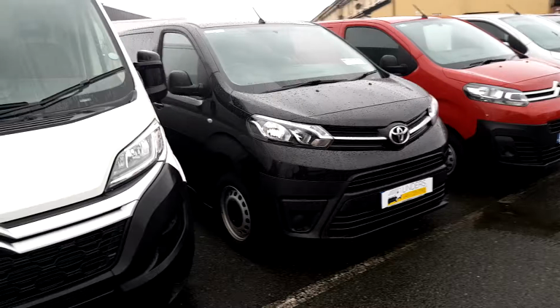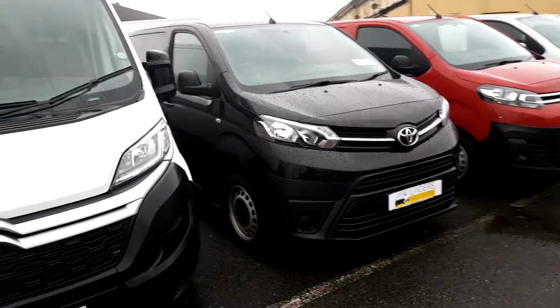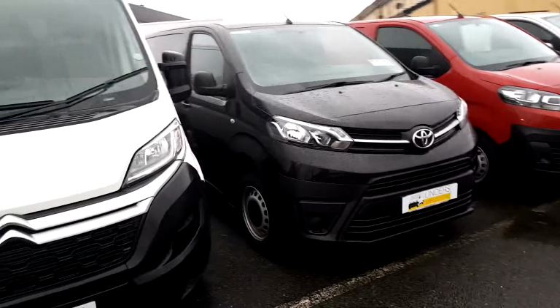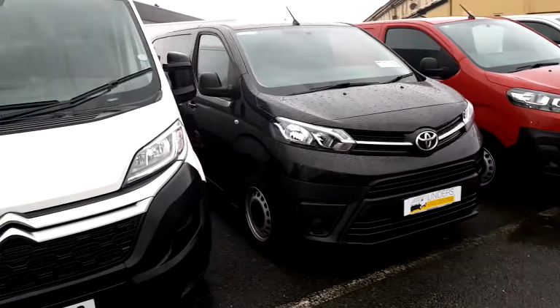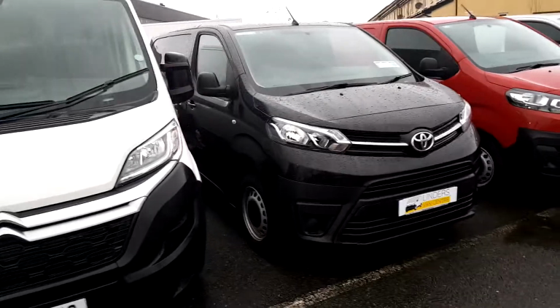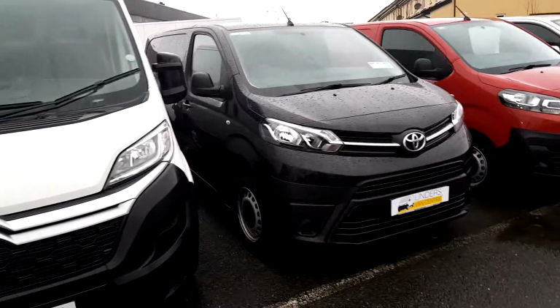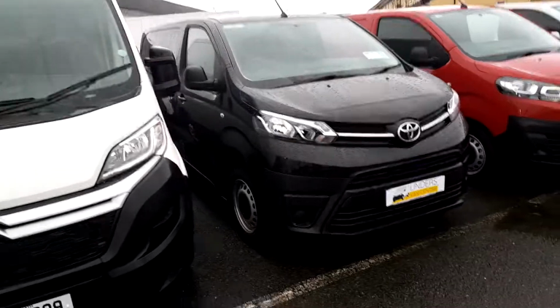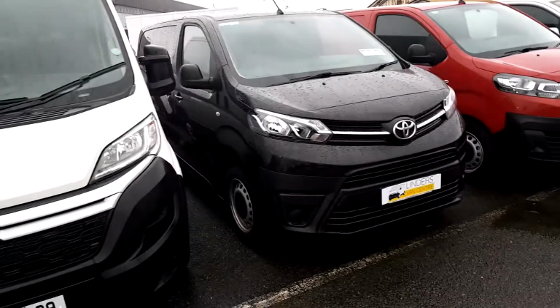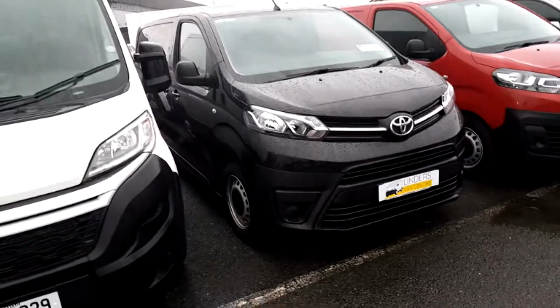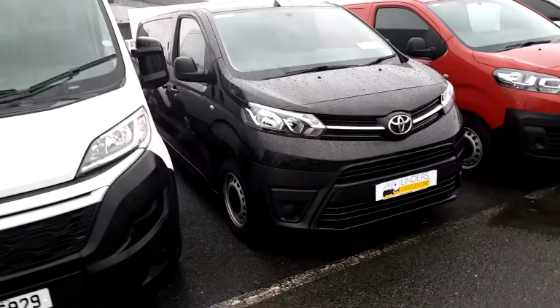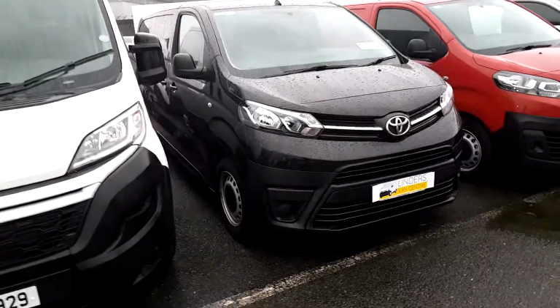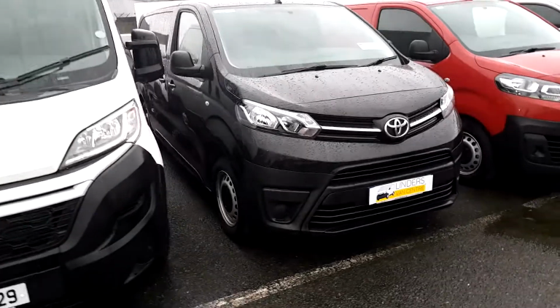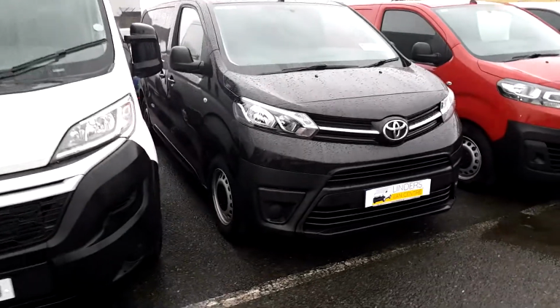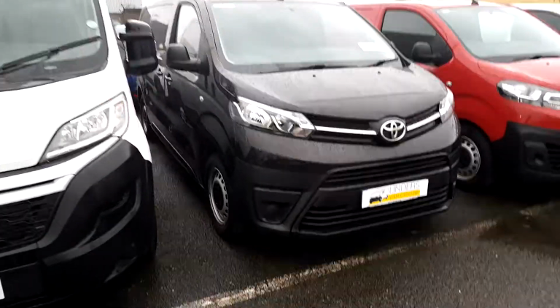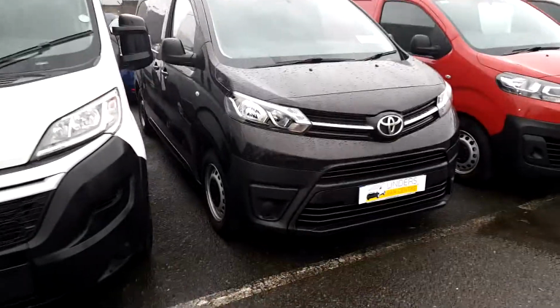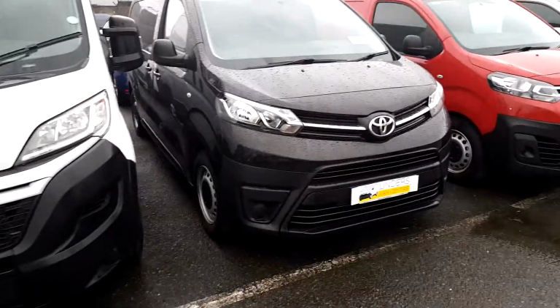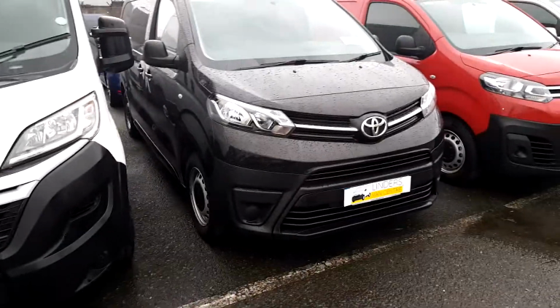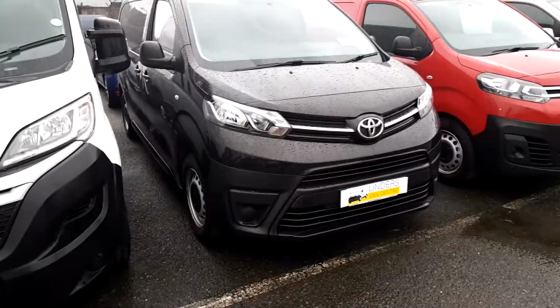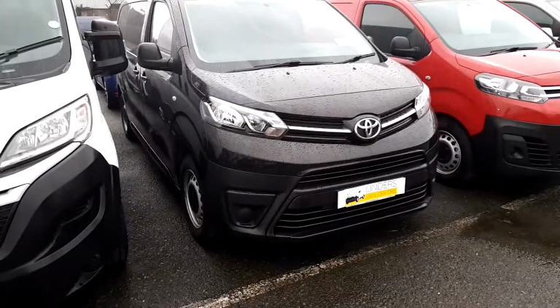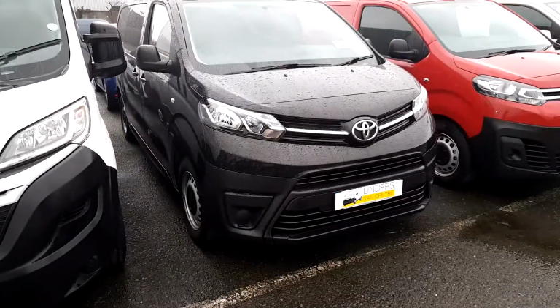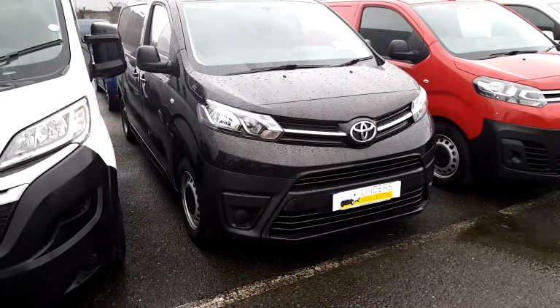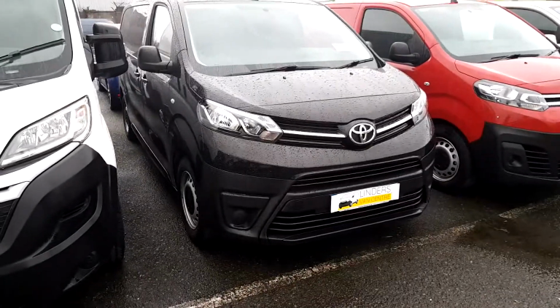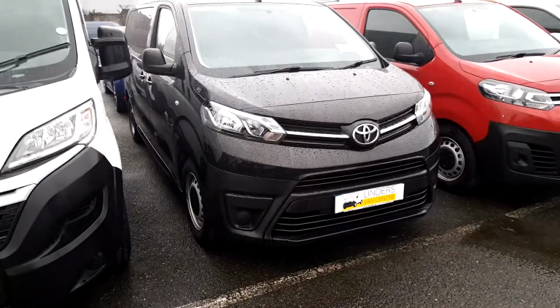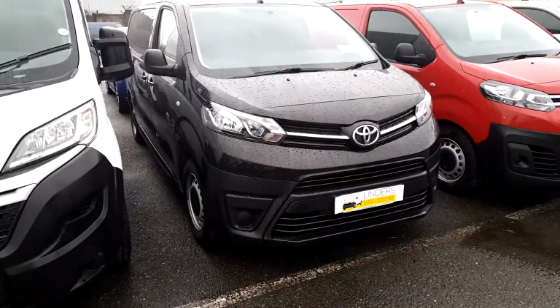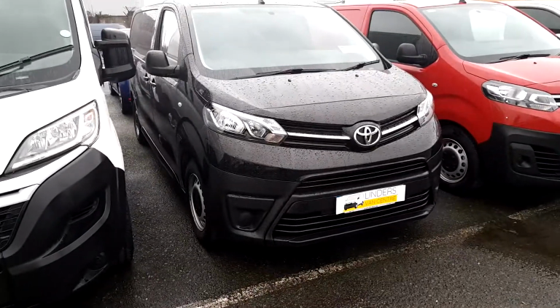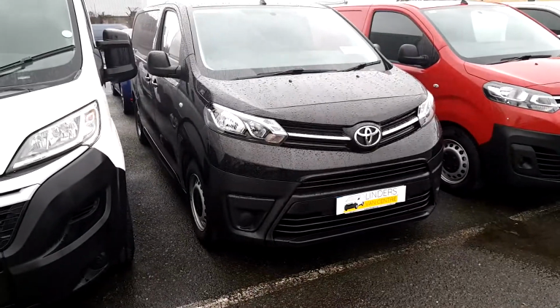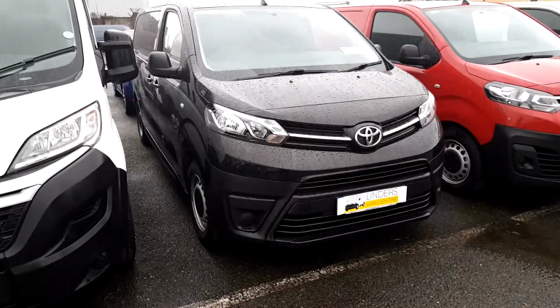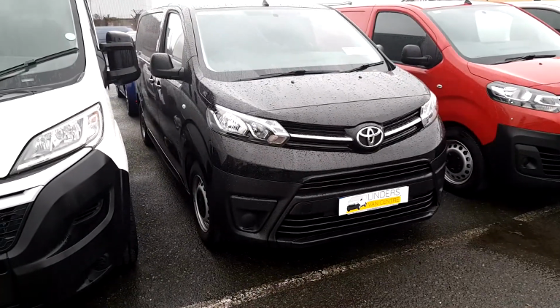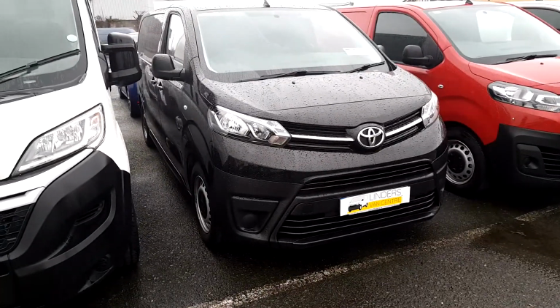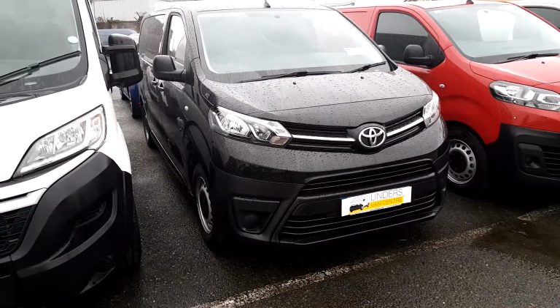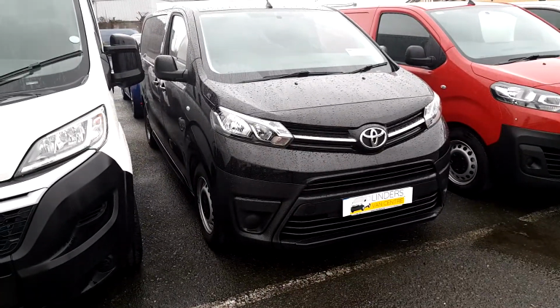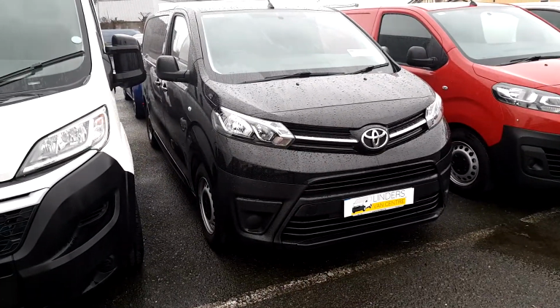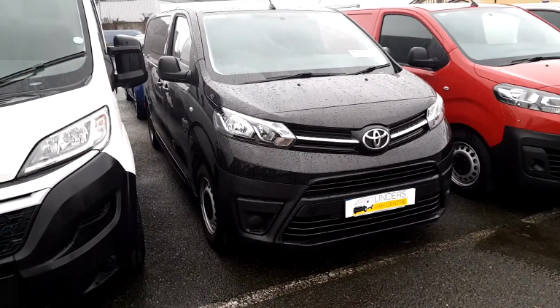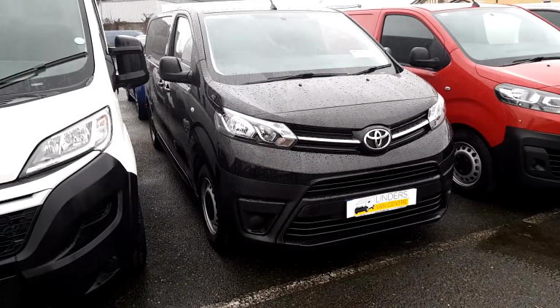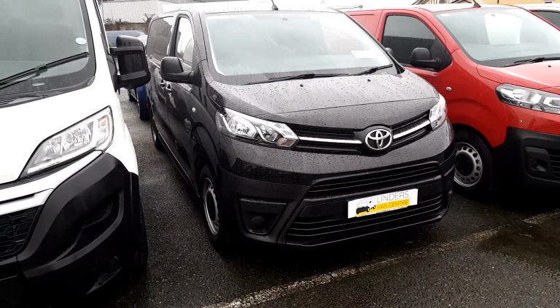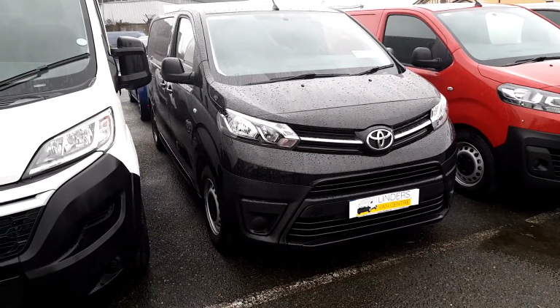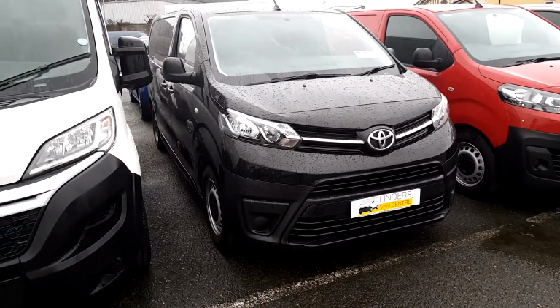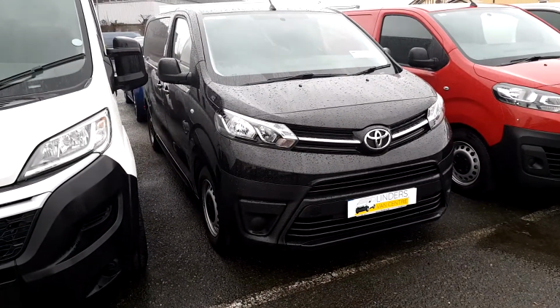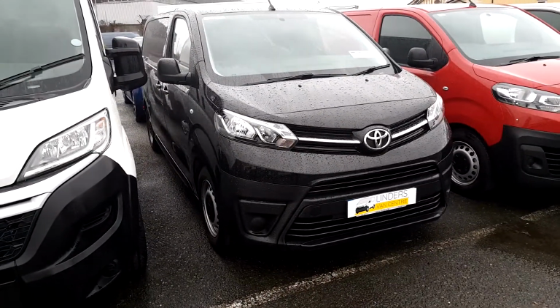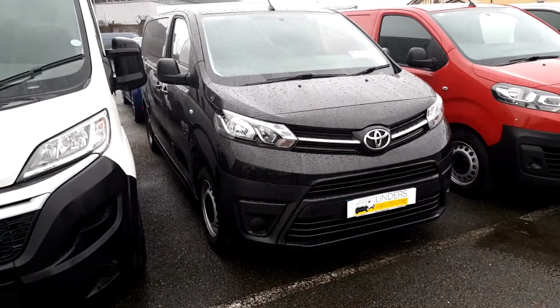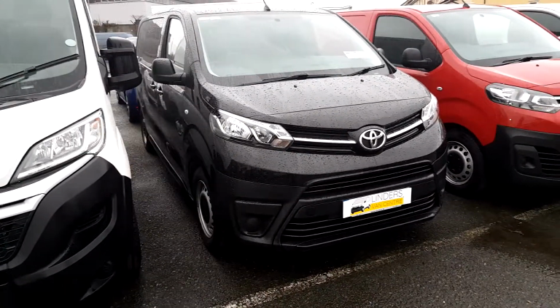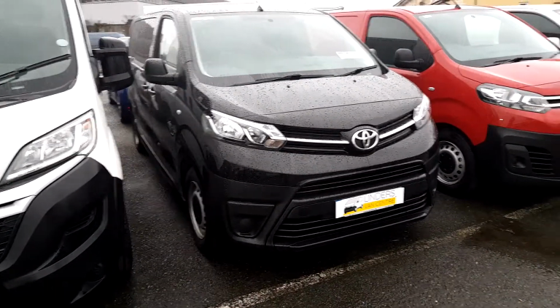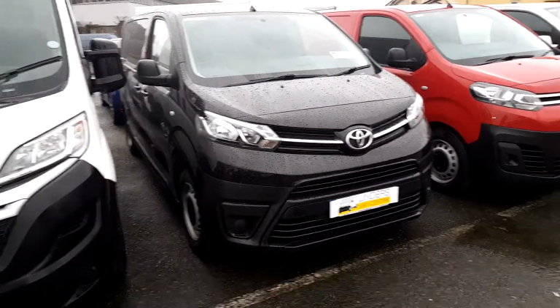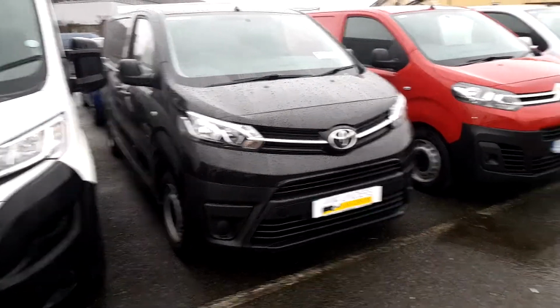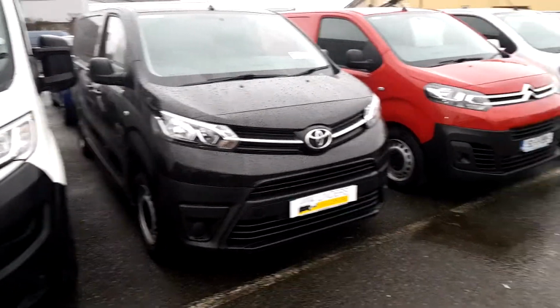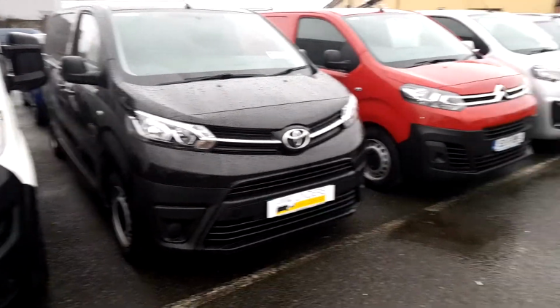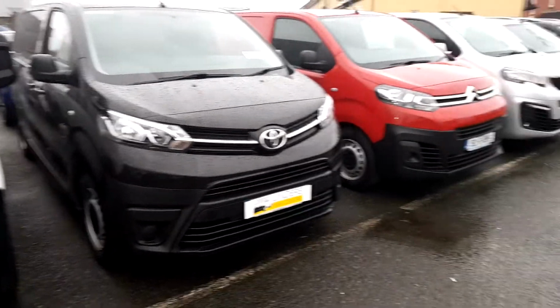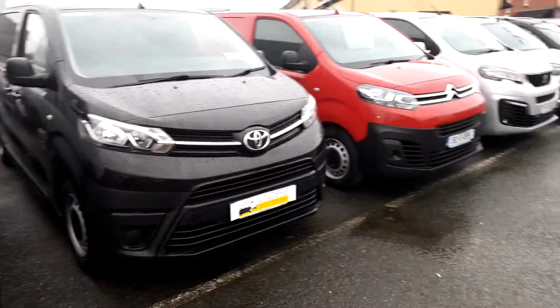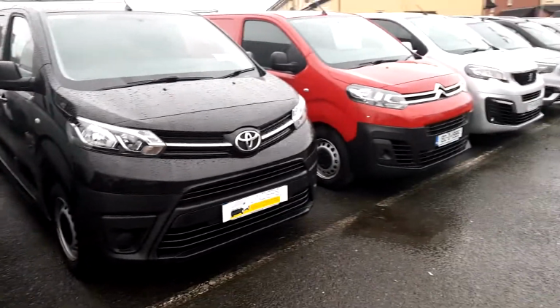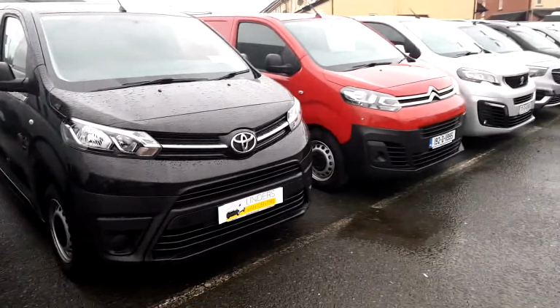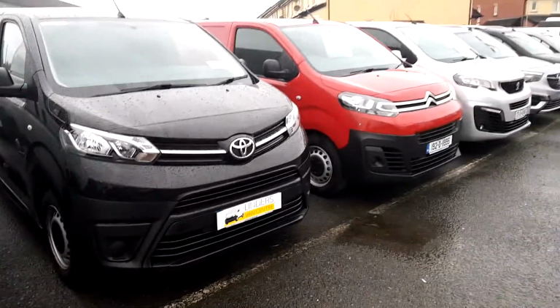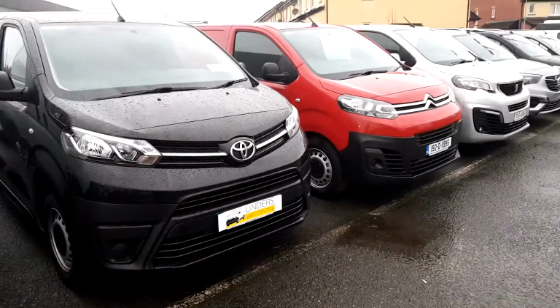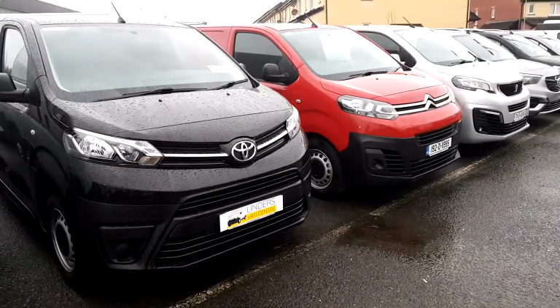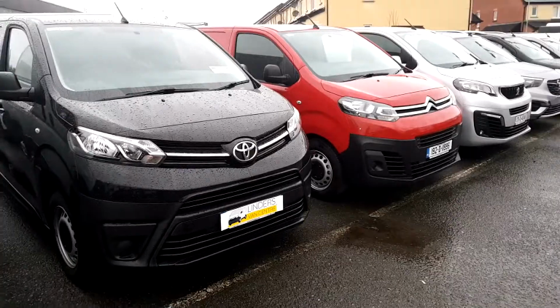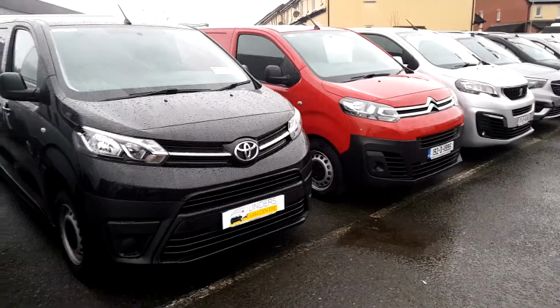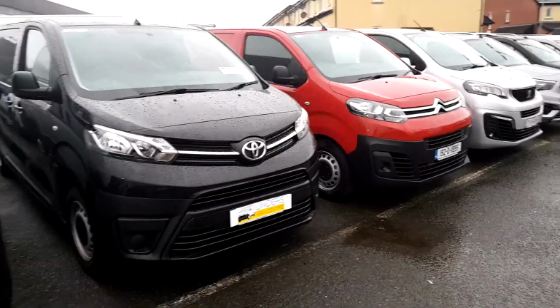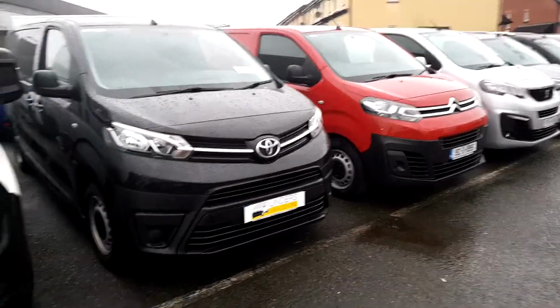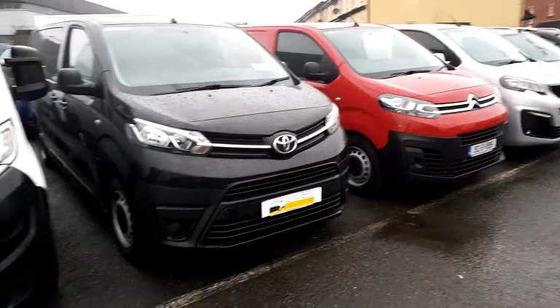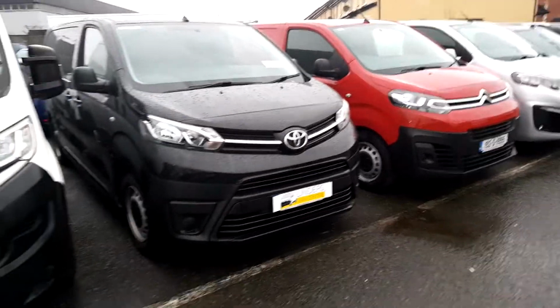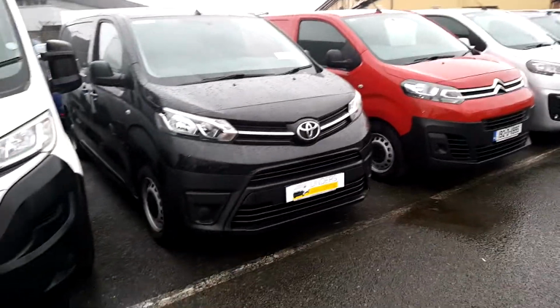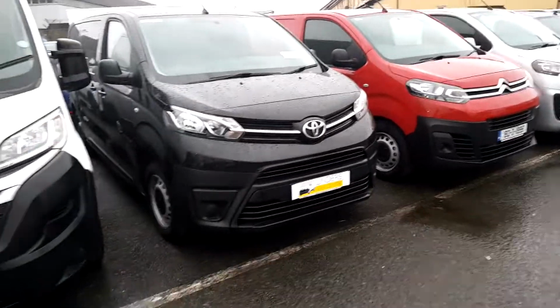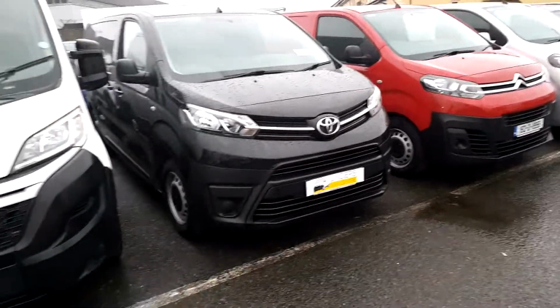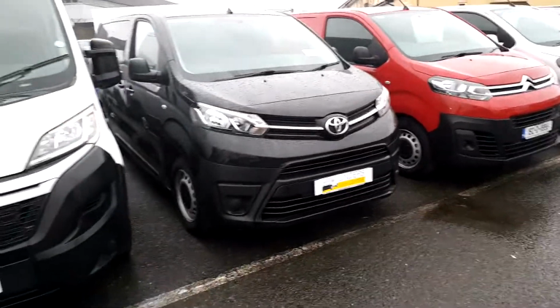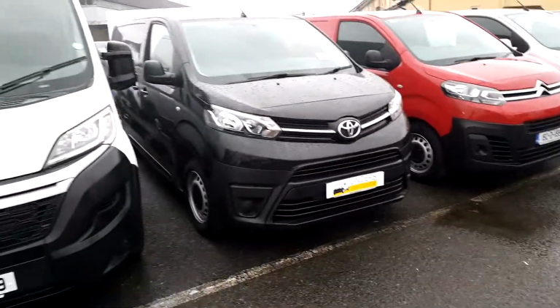How are you doing? Ross here in Linders. Just a quick video on three vans that we have in stock that might suit your needs.